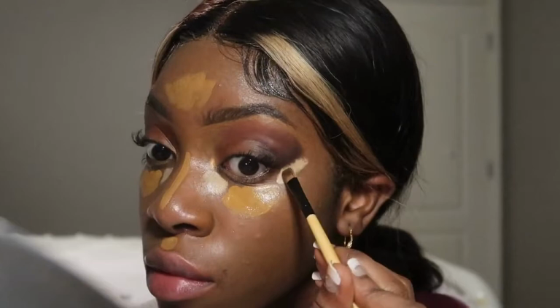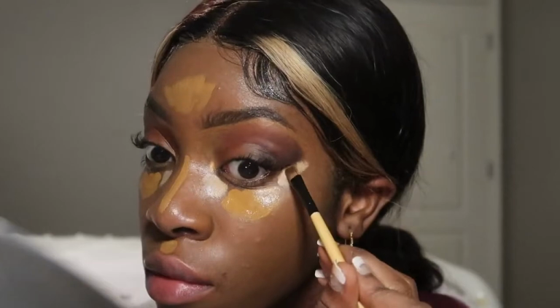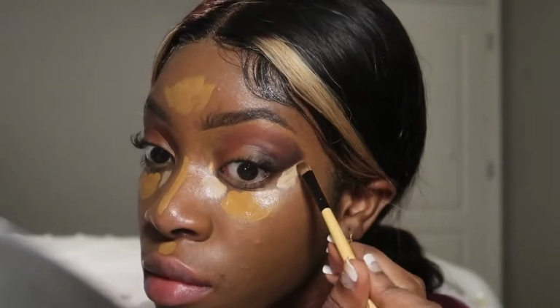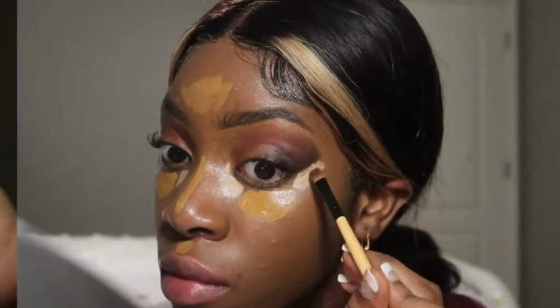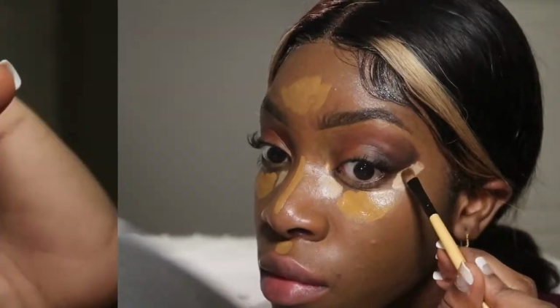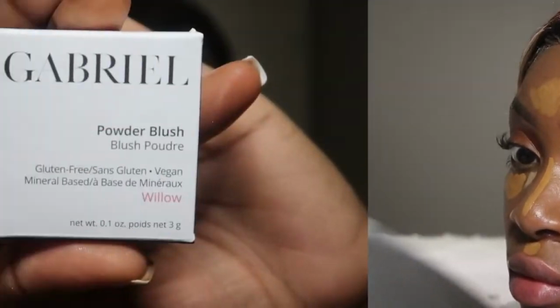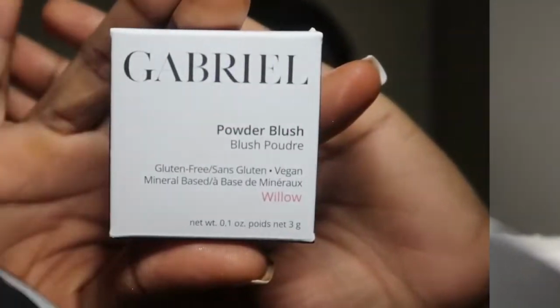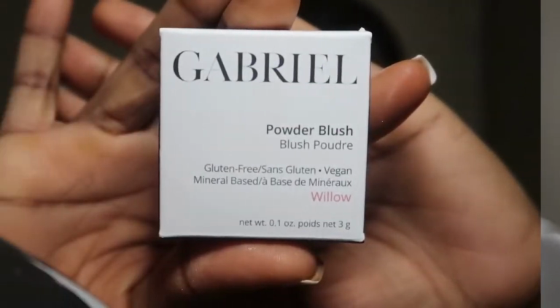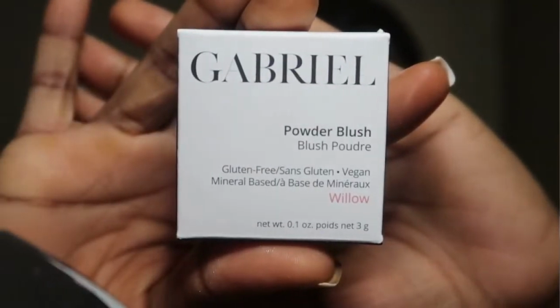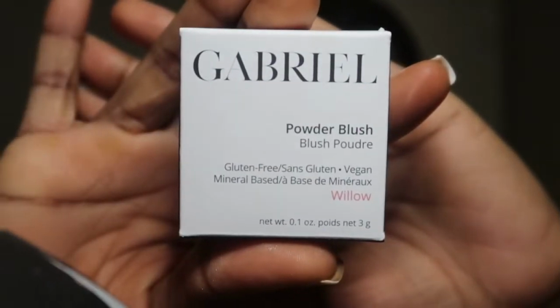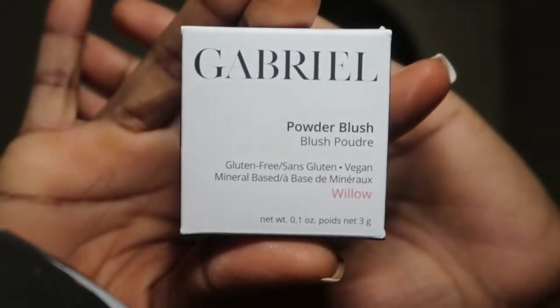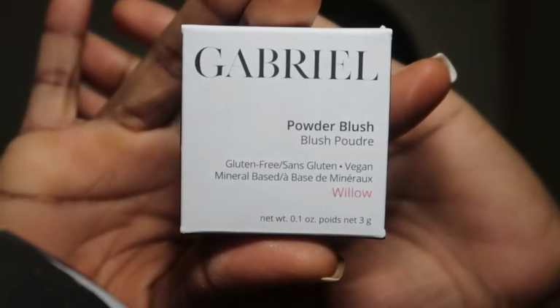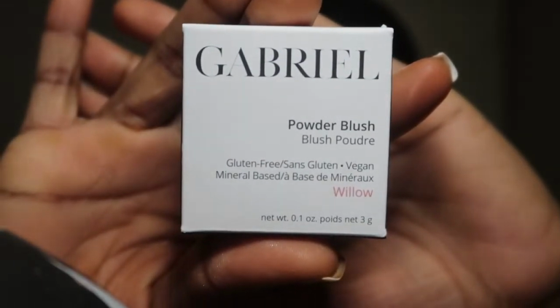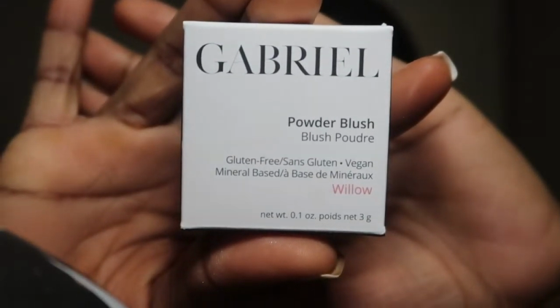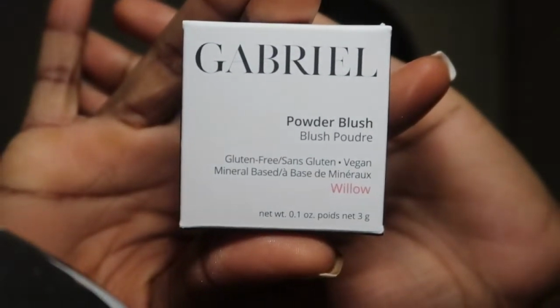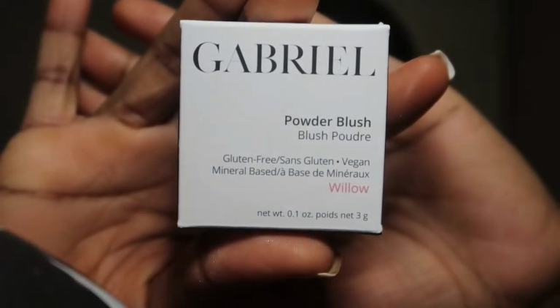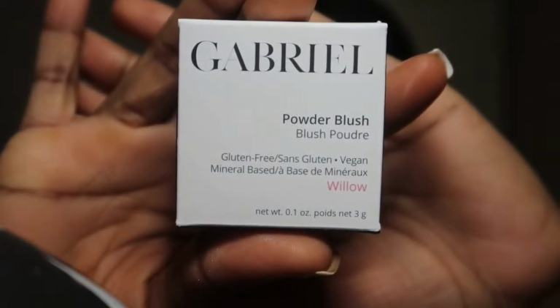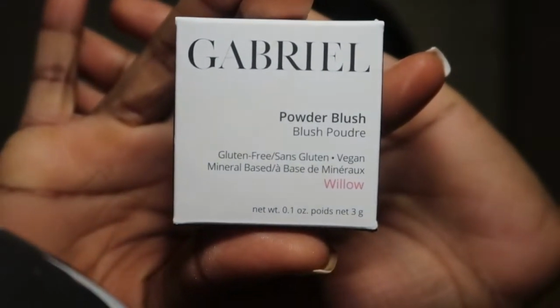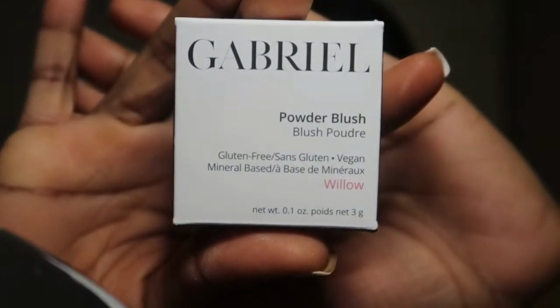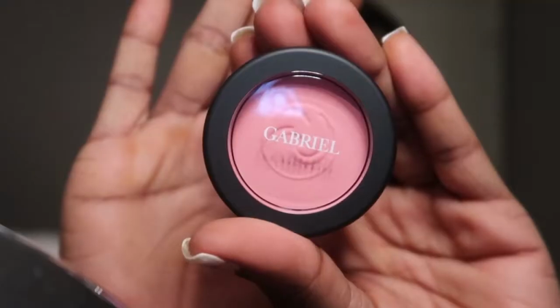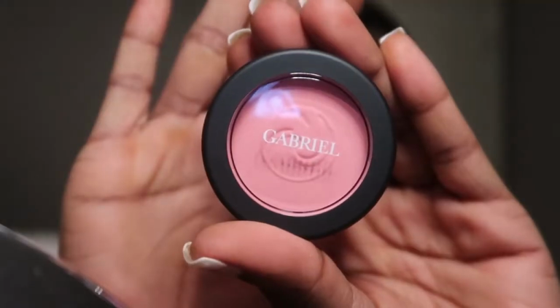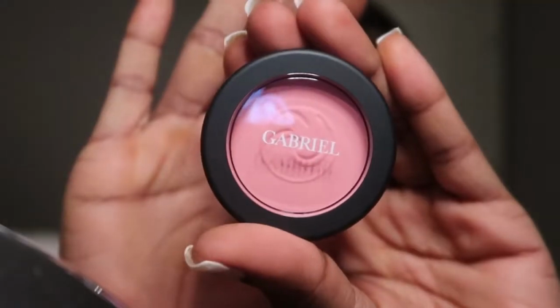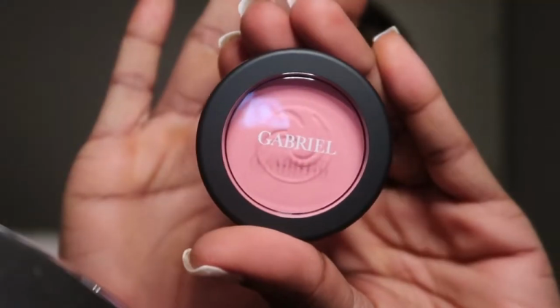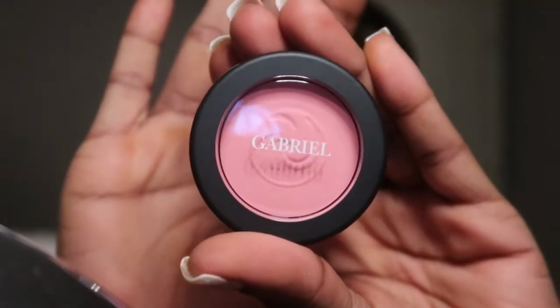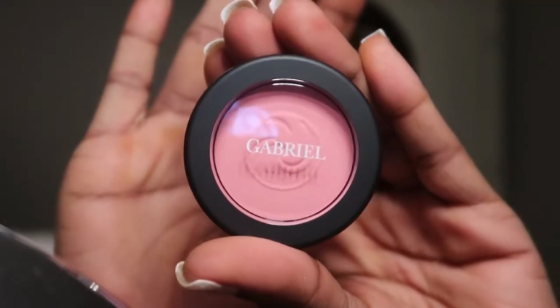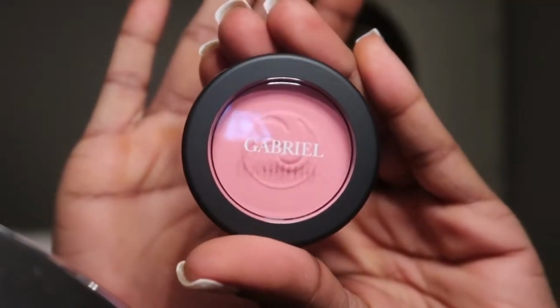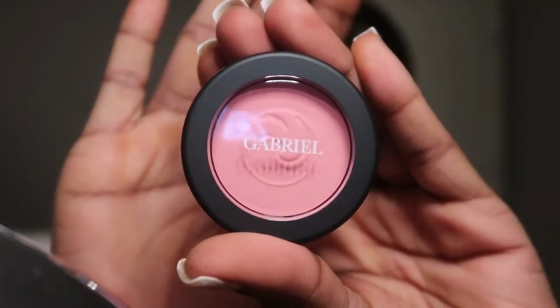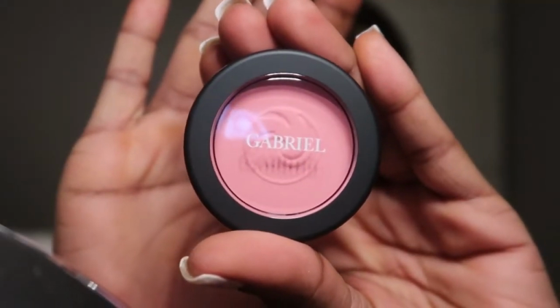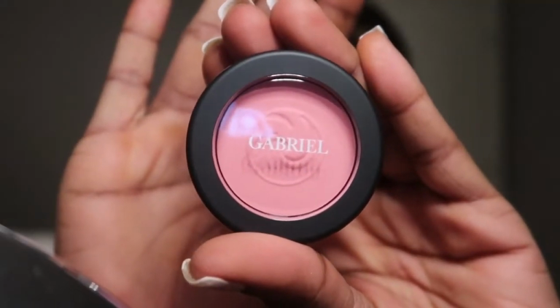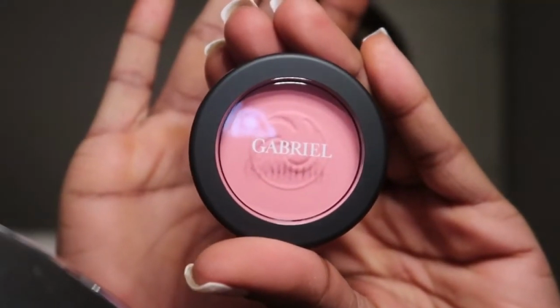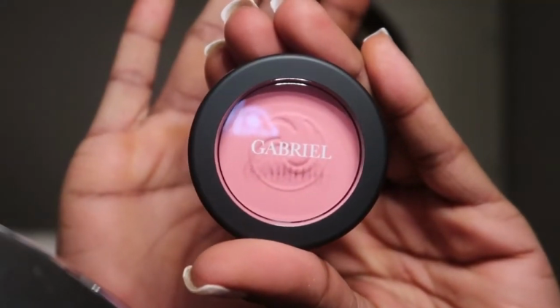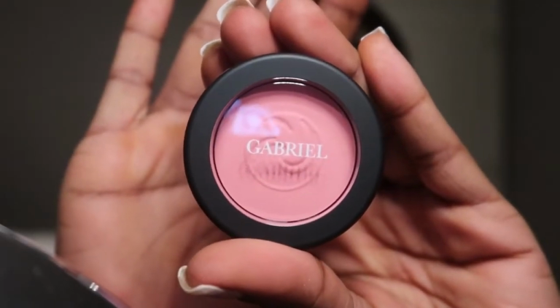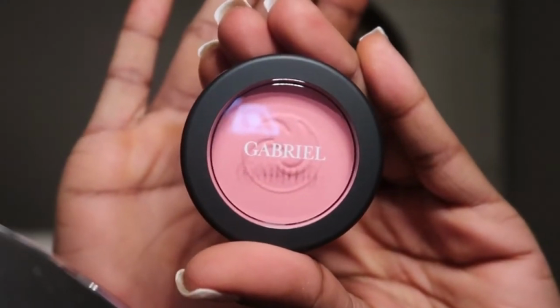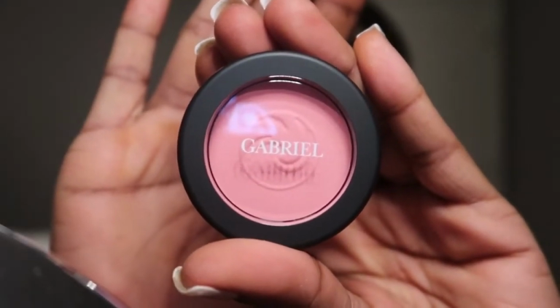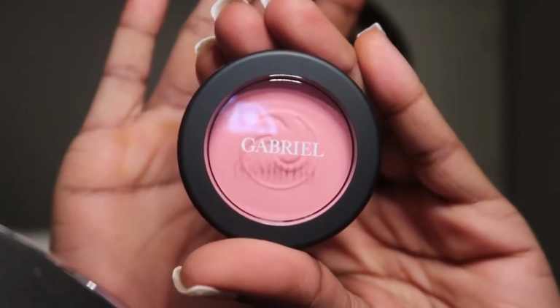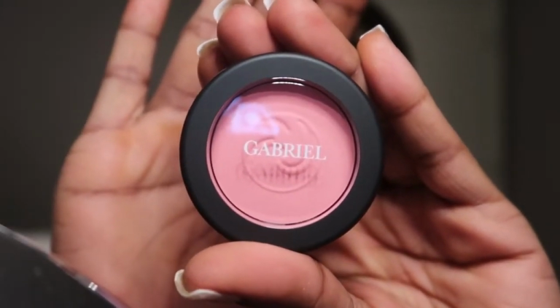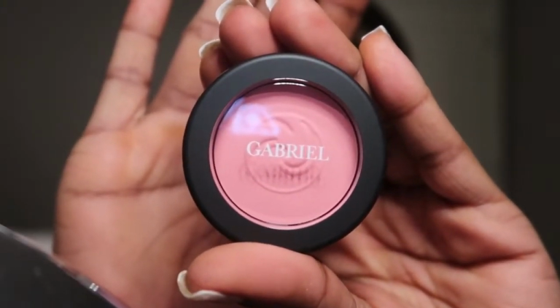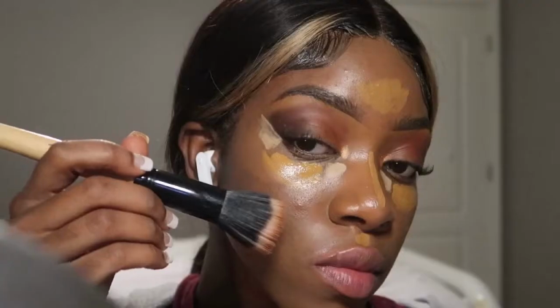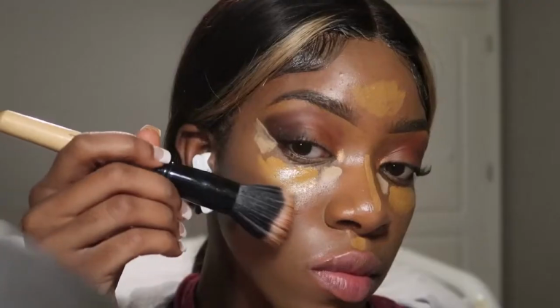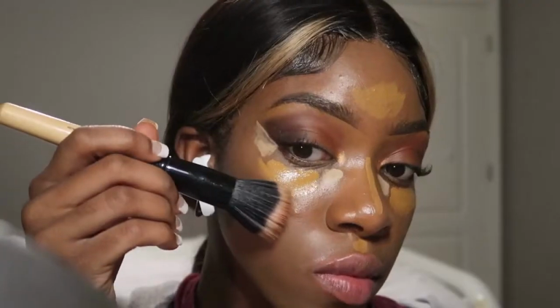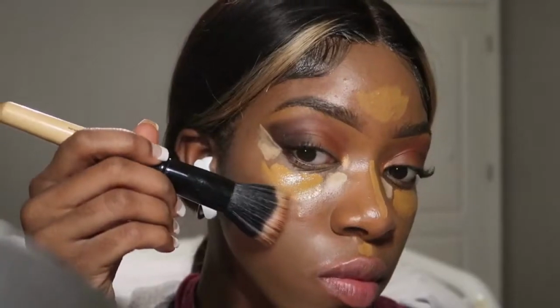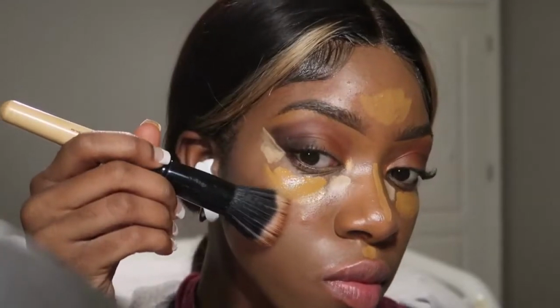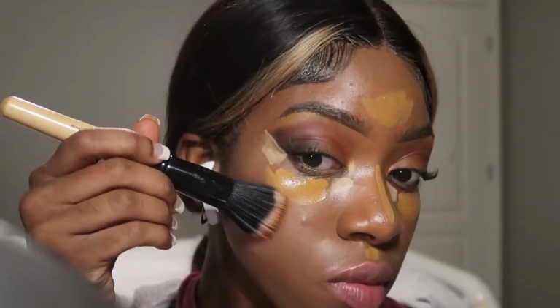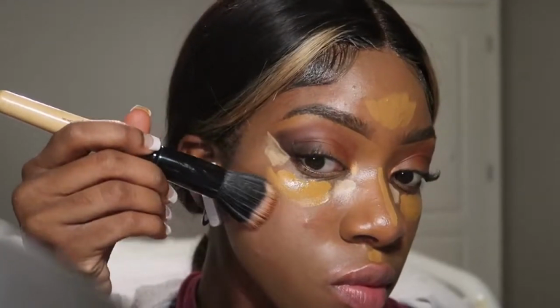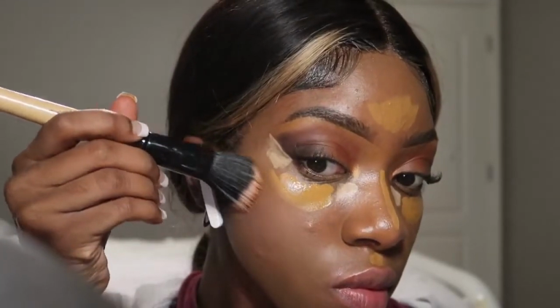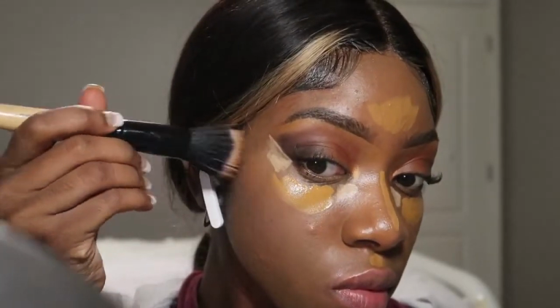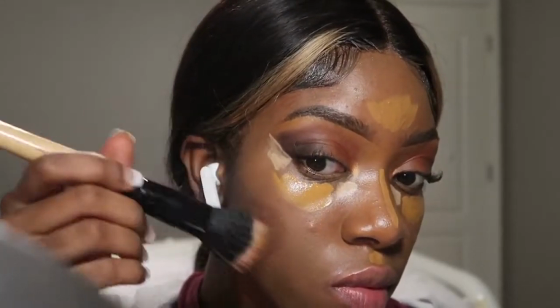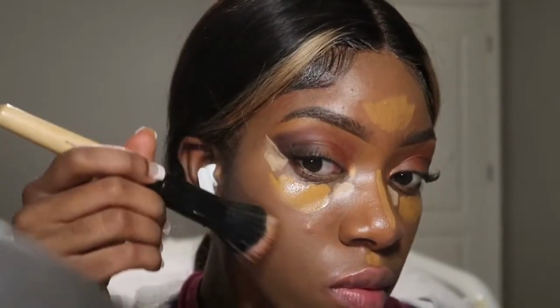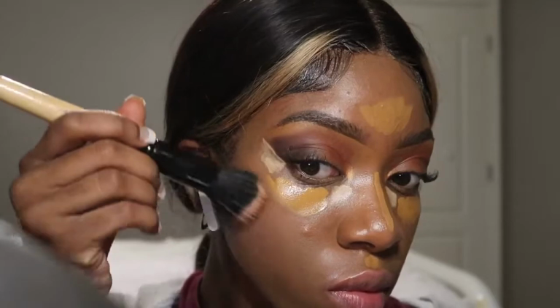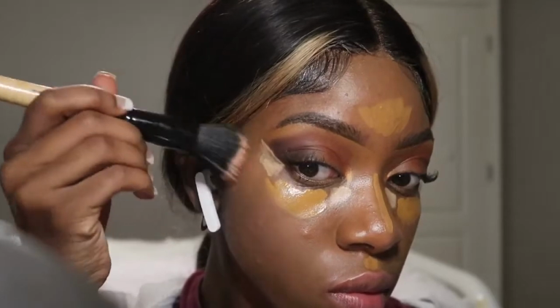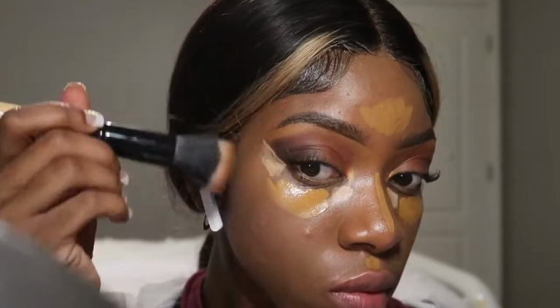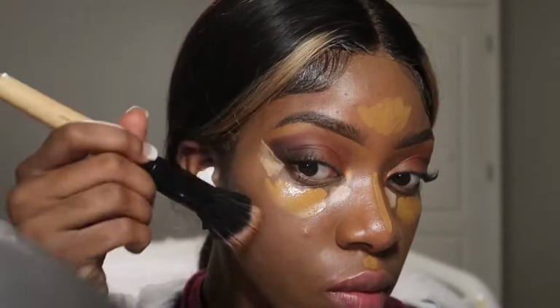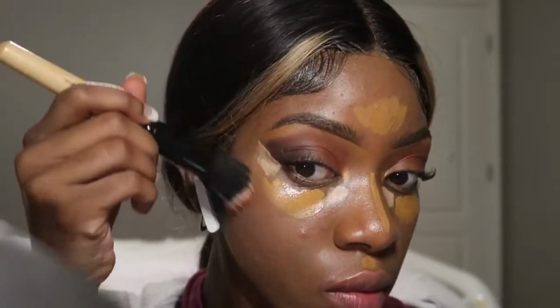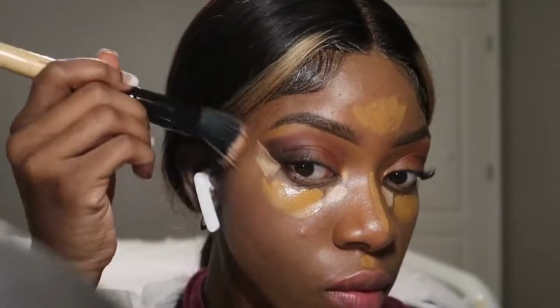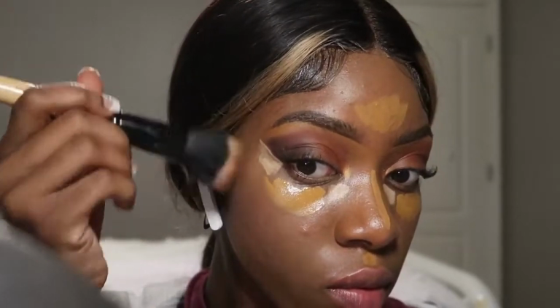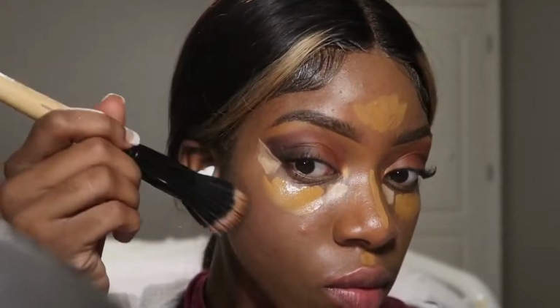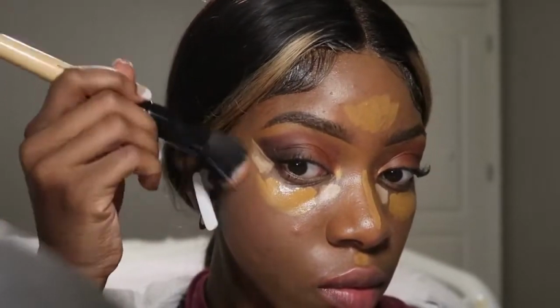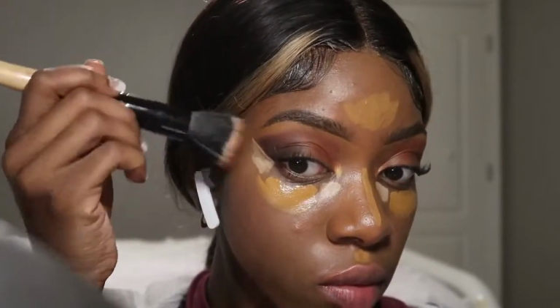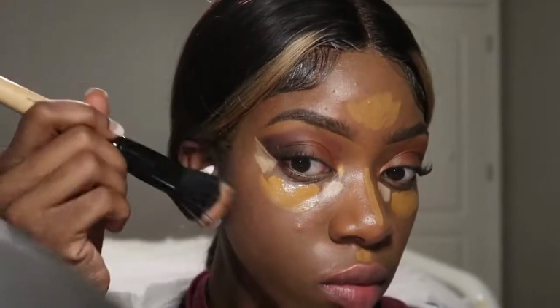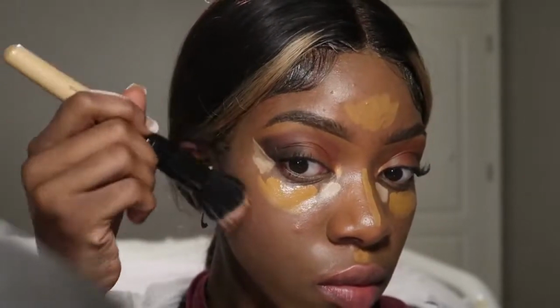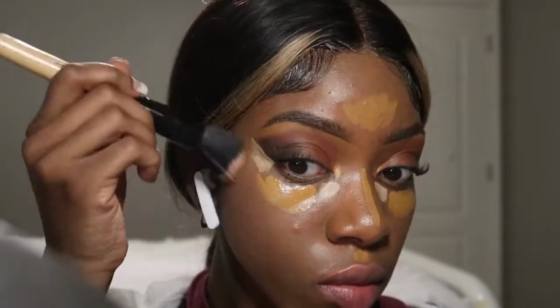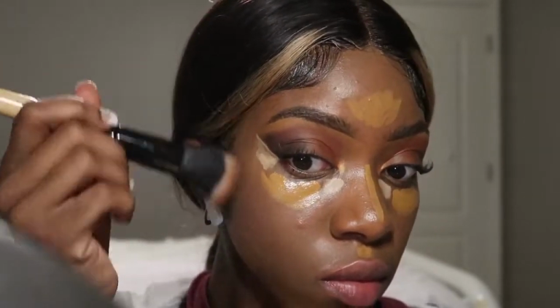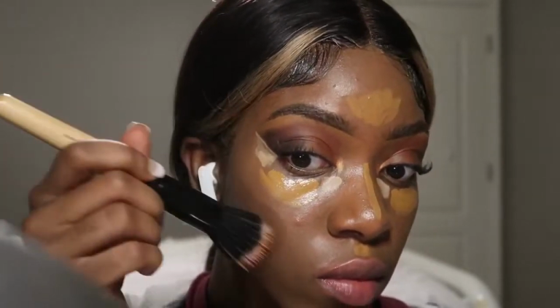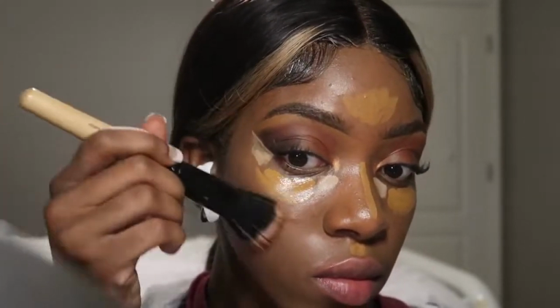Then I went ahead and added my blush from Gabriel Cosmetics and blended out the blush and concealer.